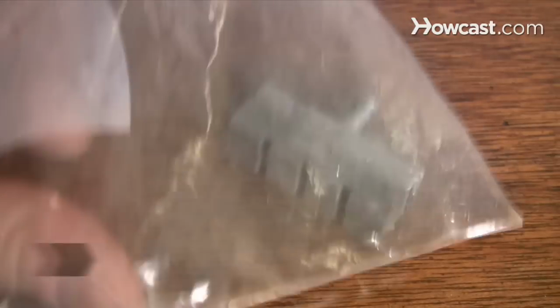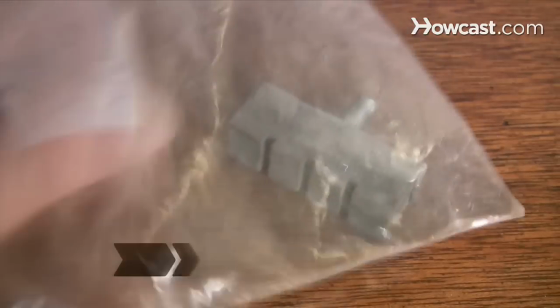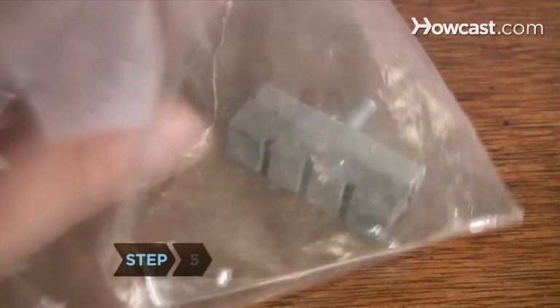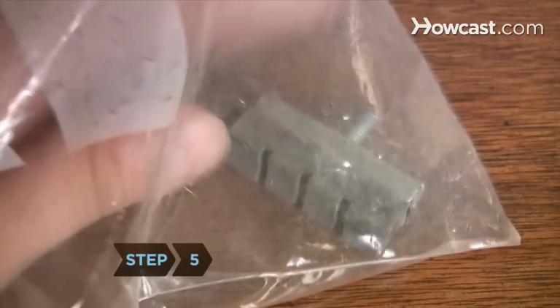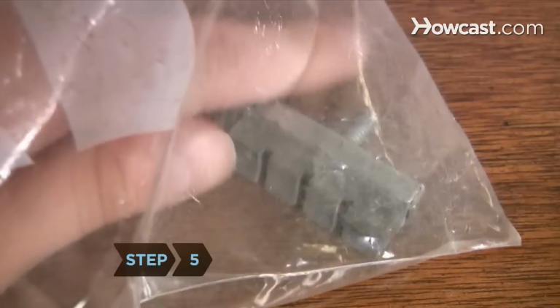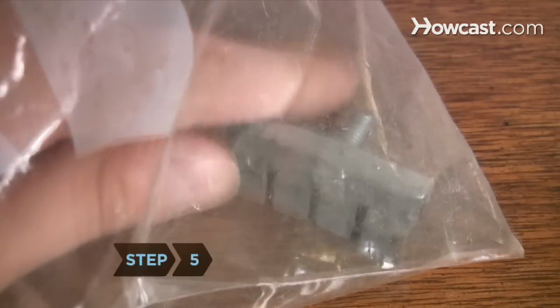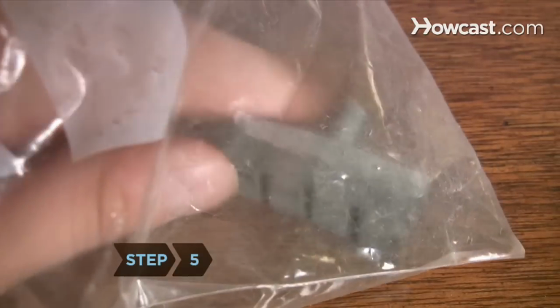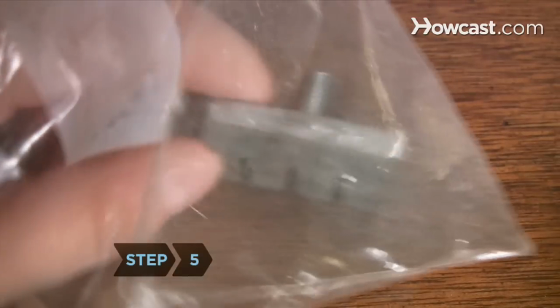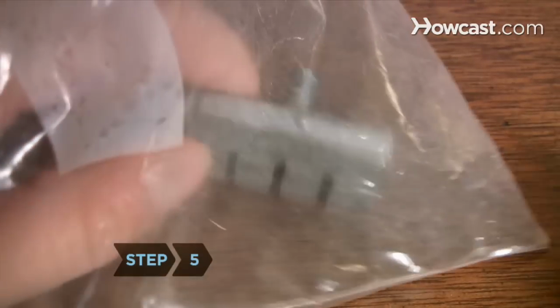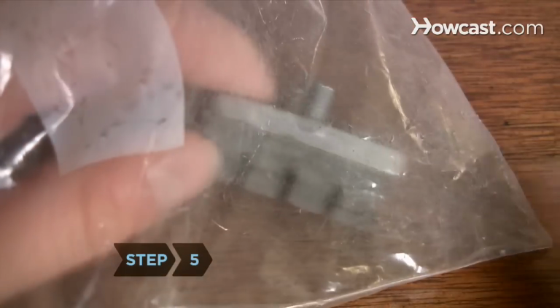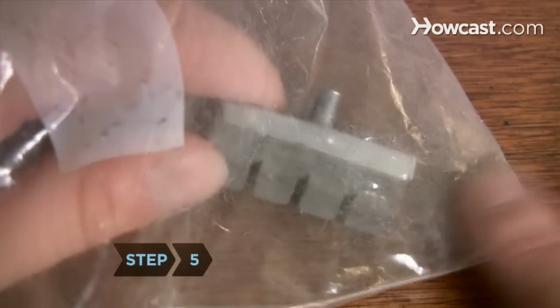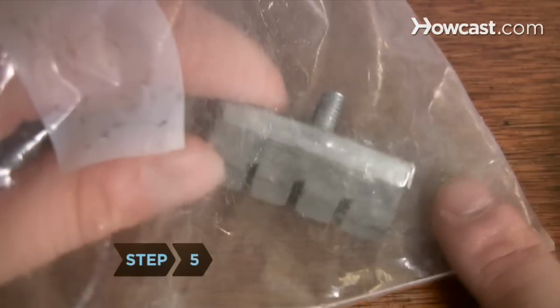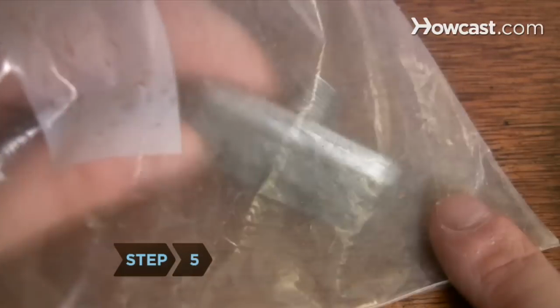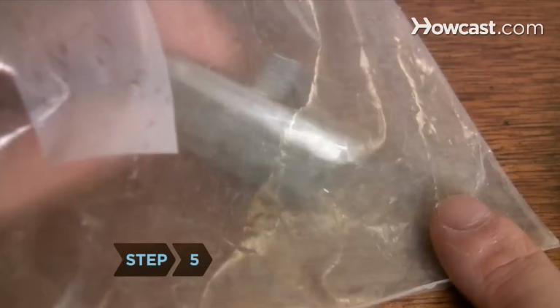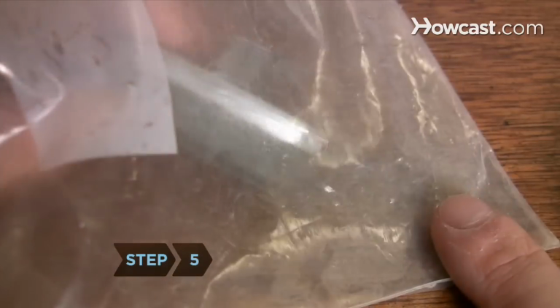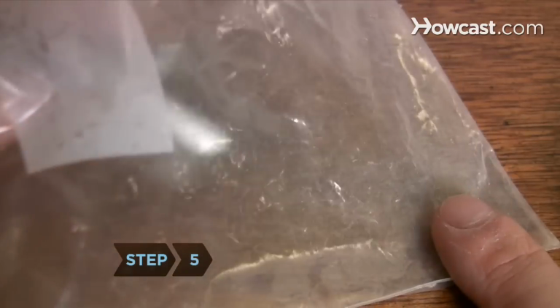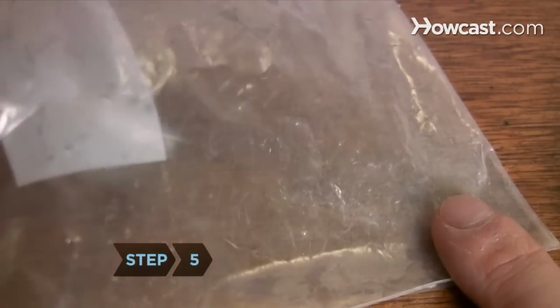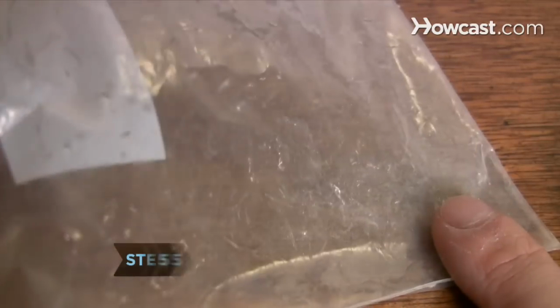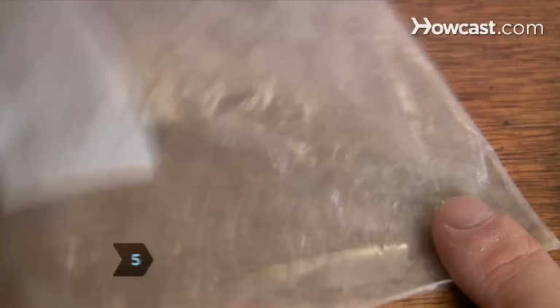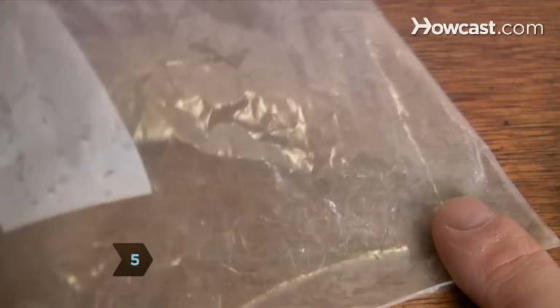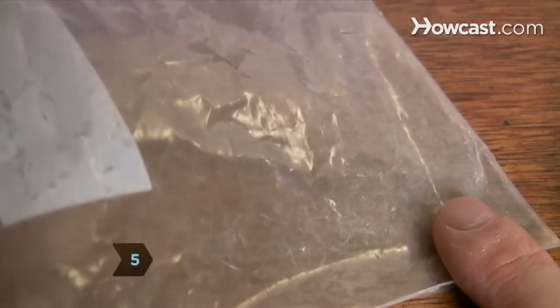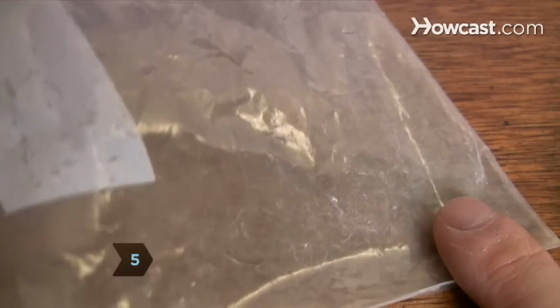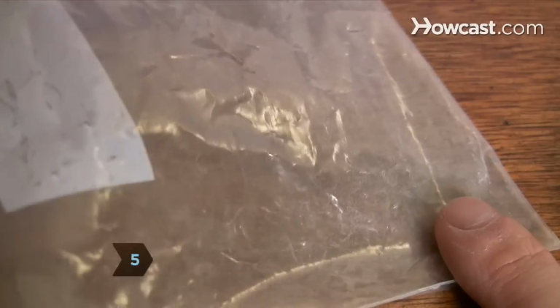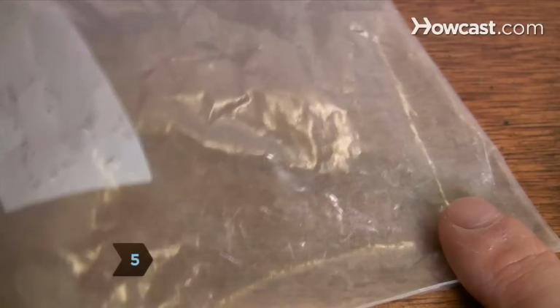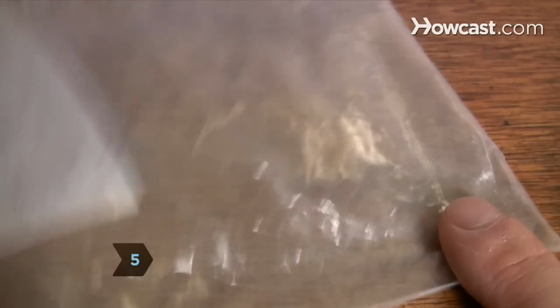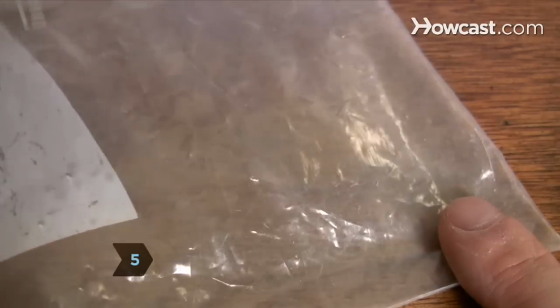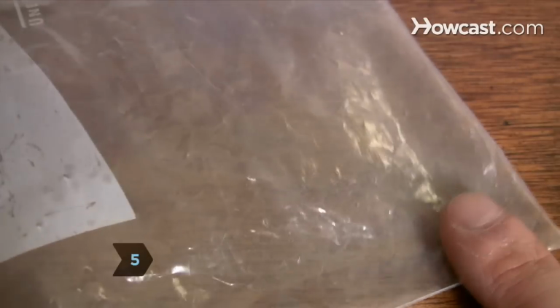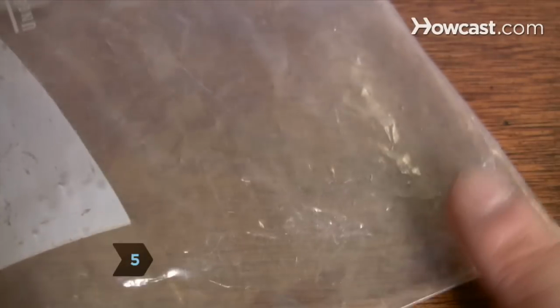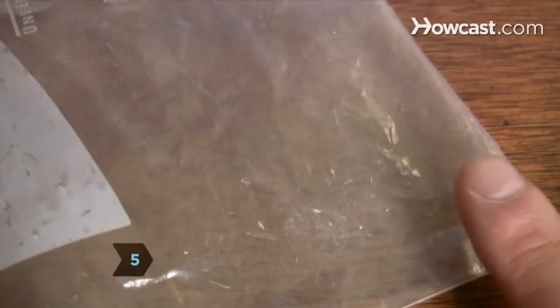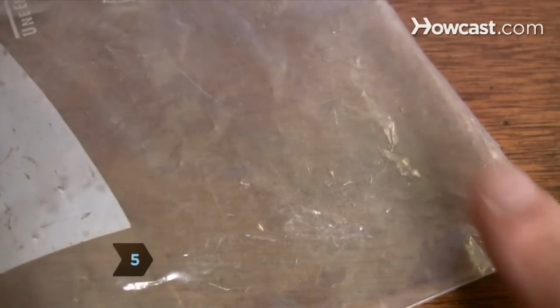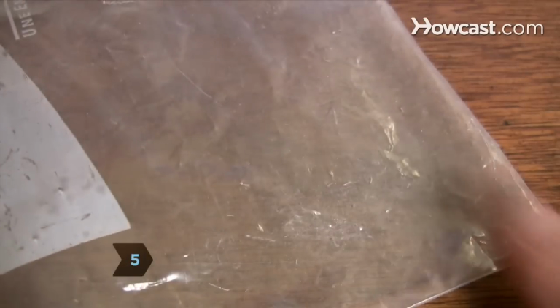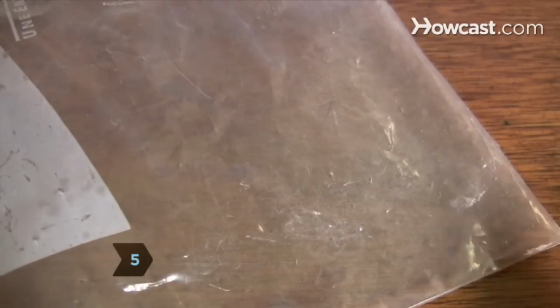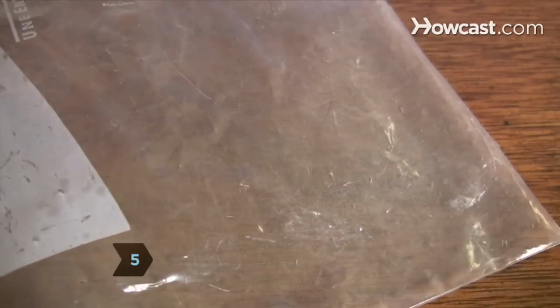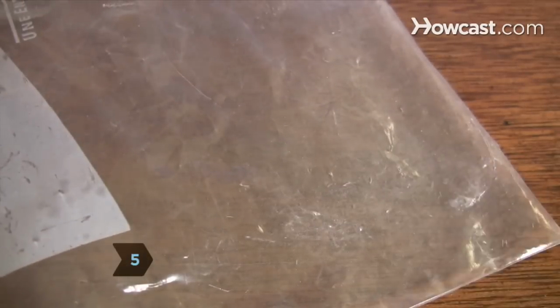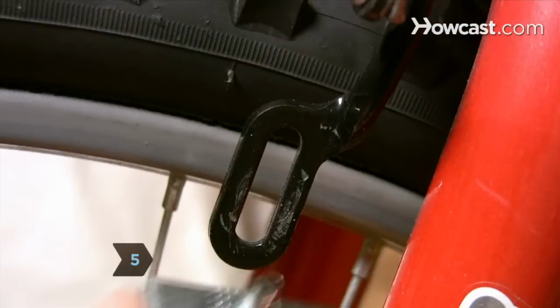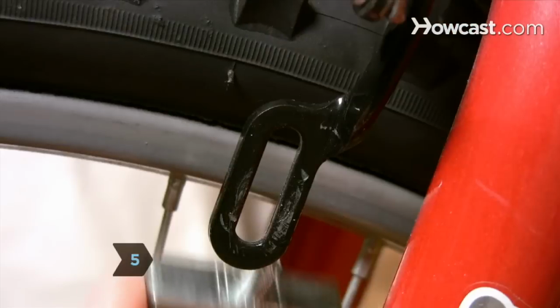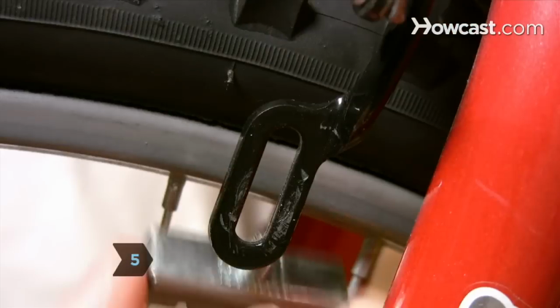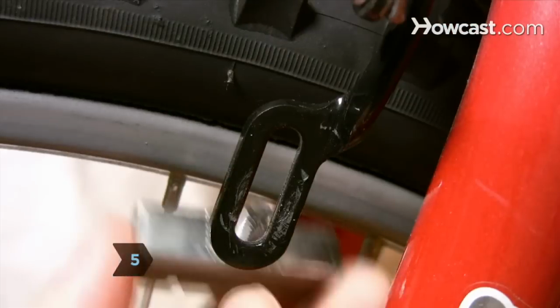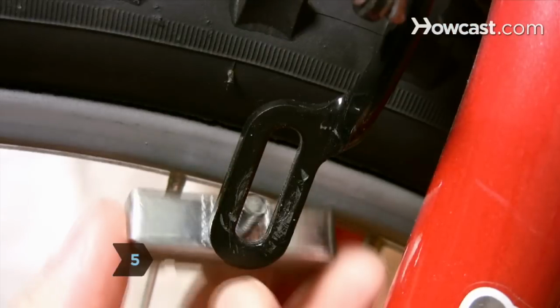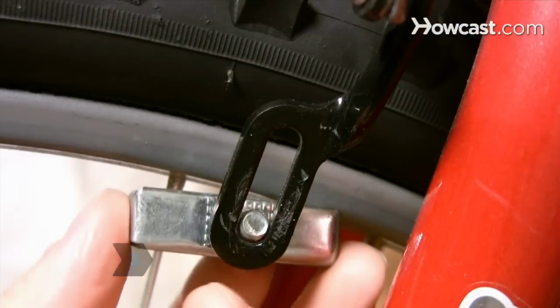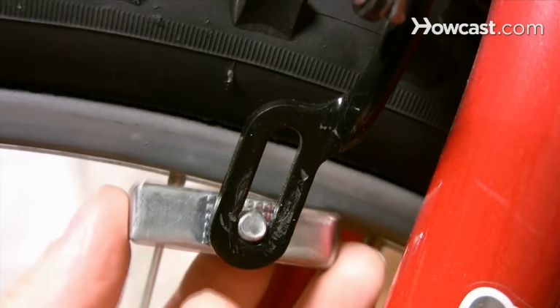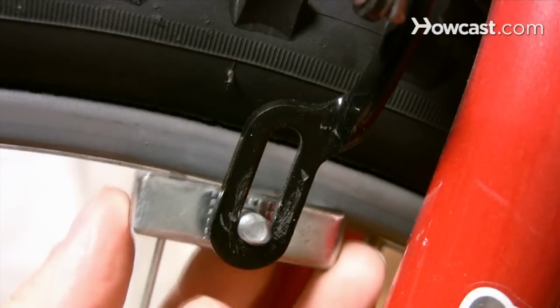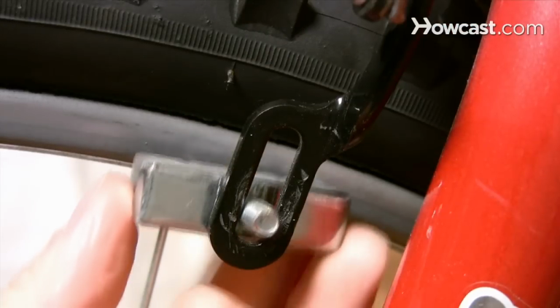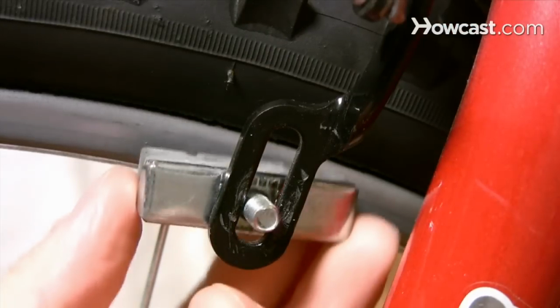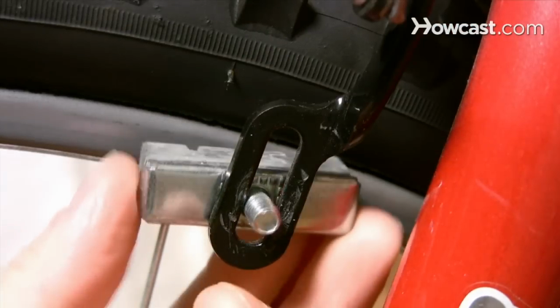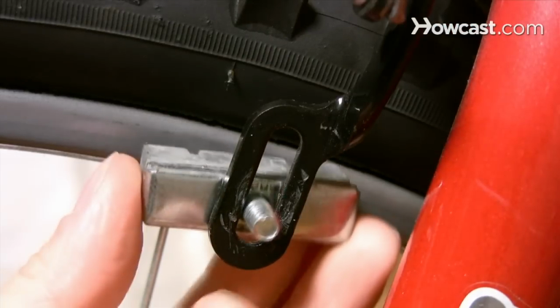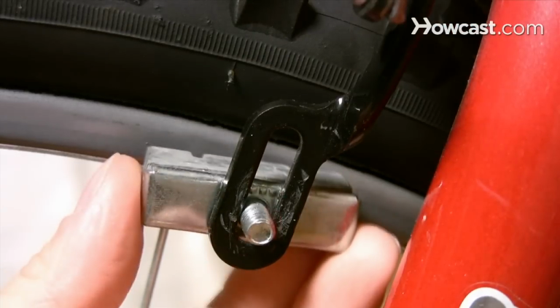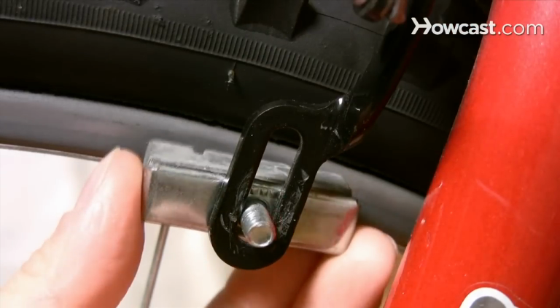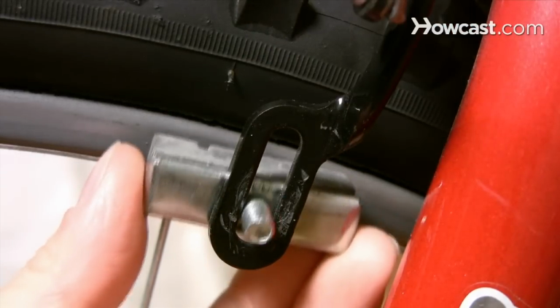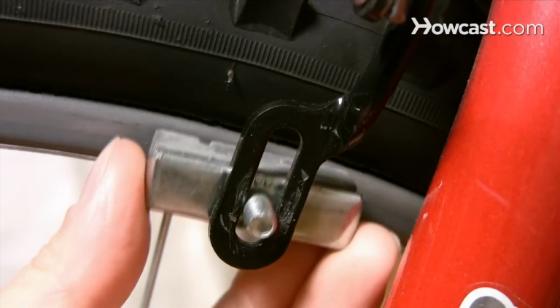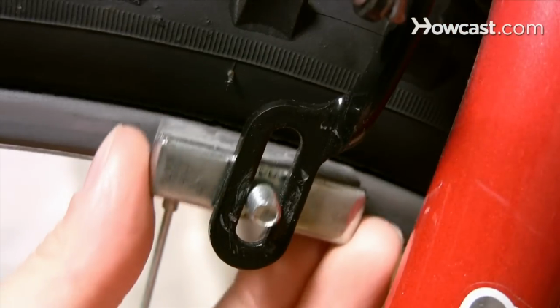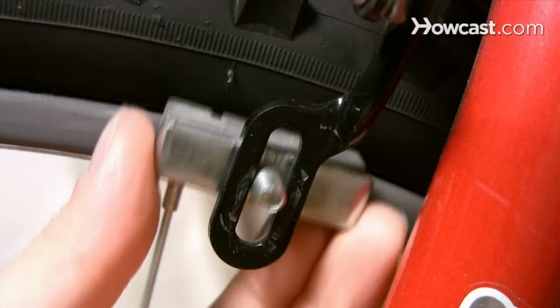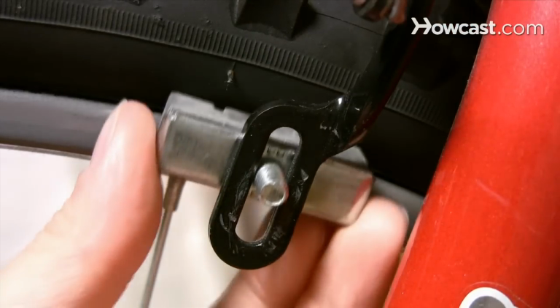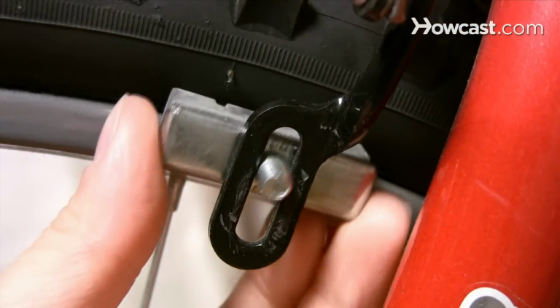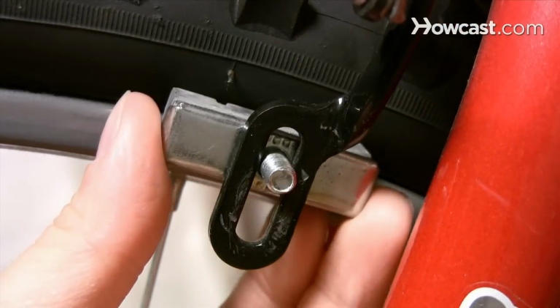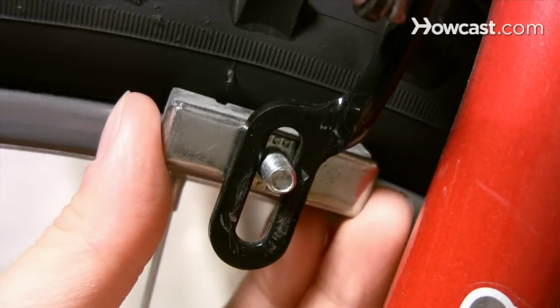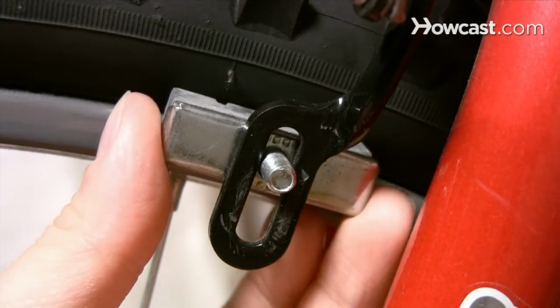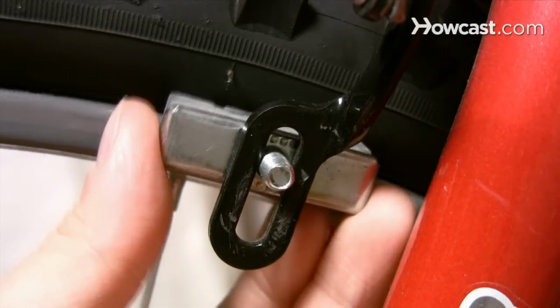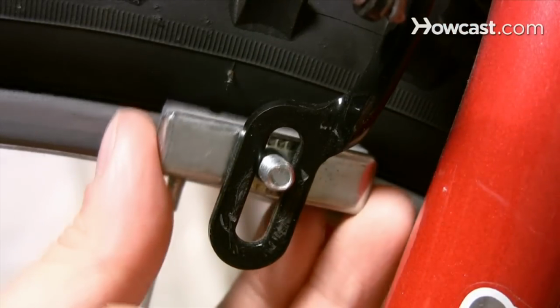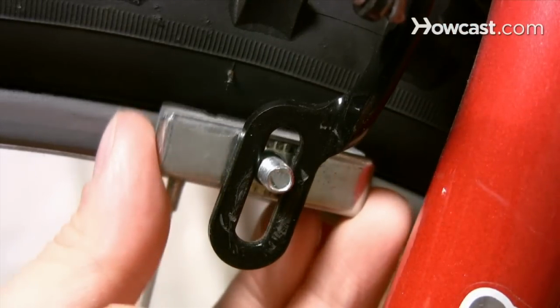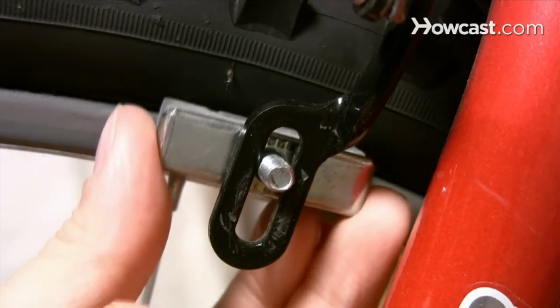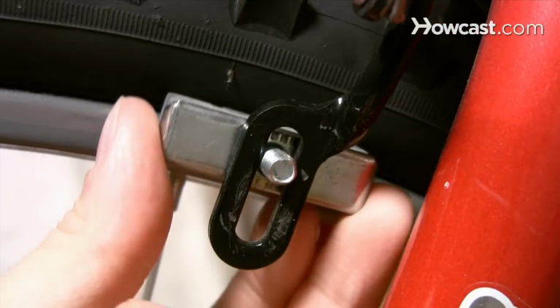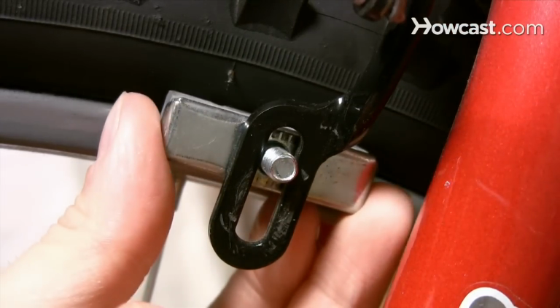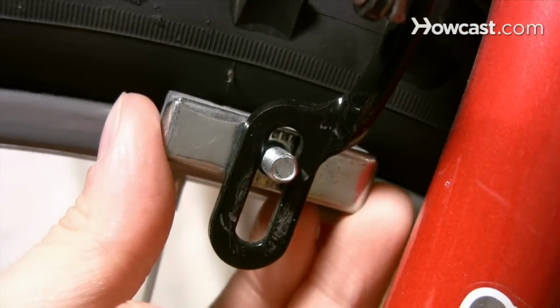Step 5. Remove the bolt or pin holding the old pad in place and install the new pads. Align the new pads with the rim with the toe-in.